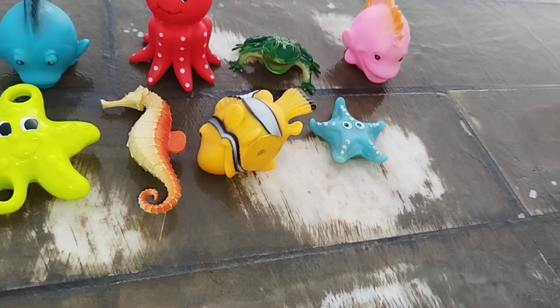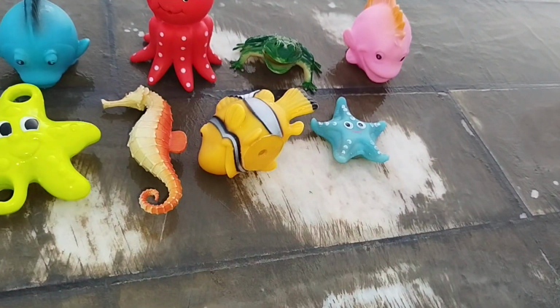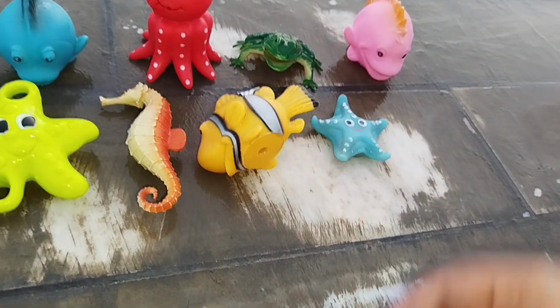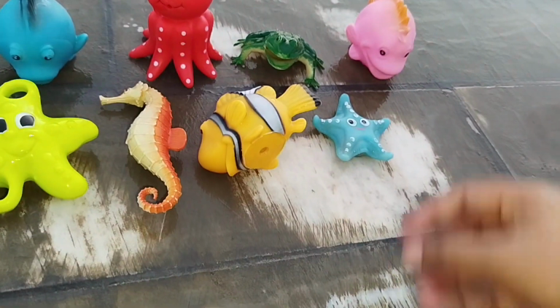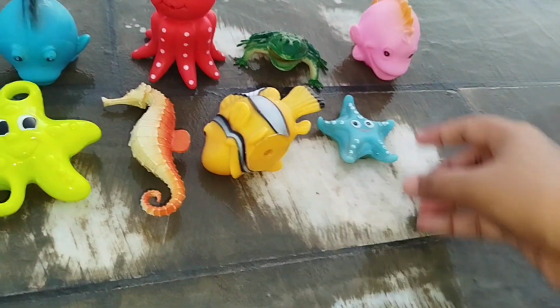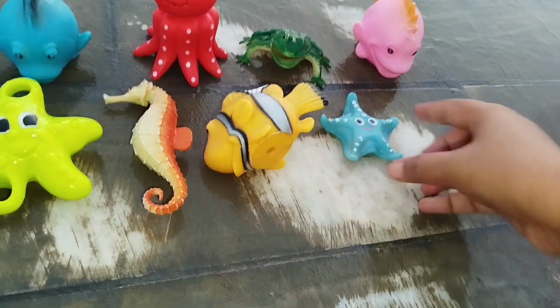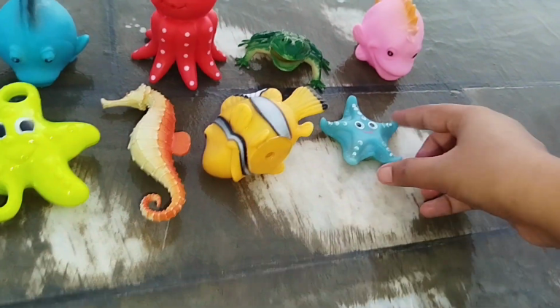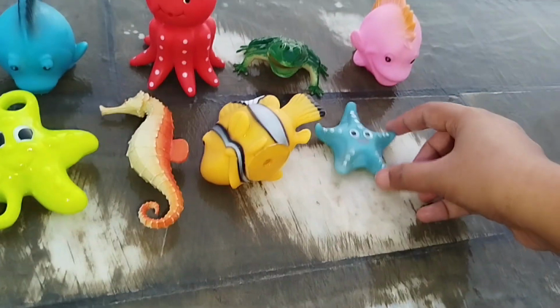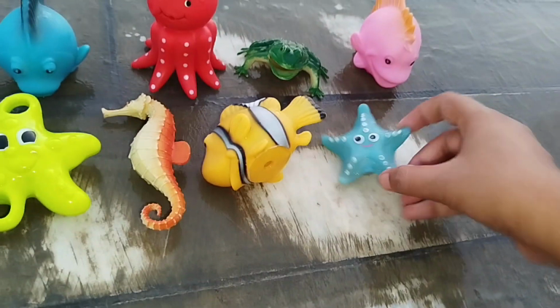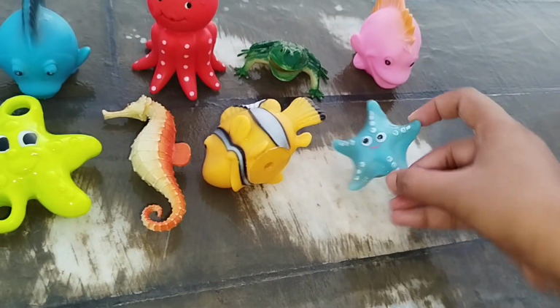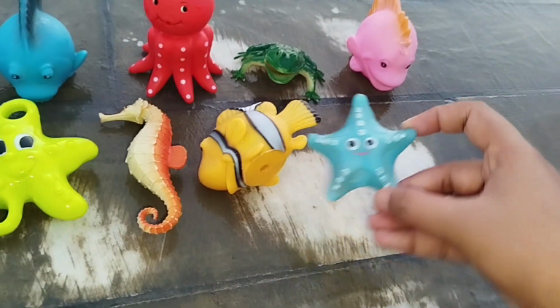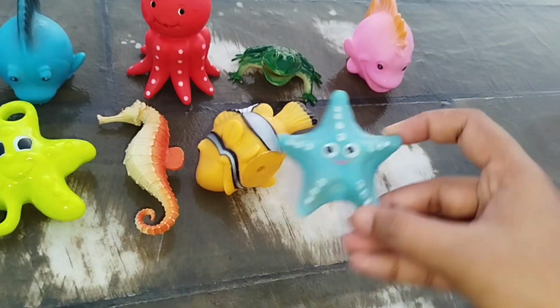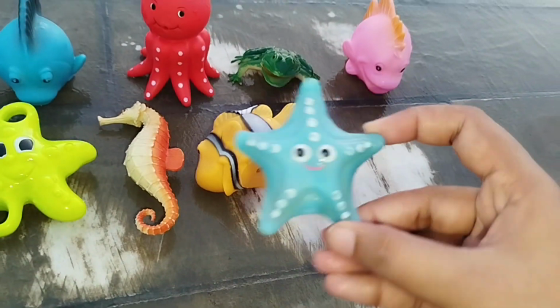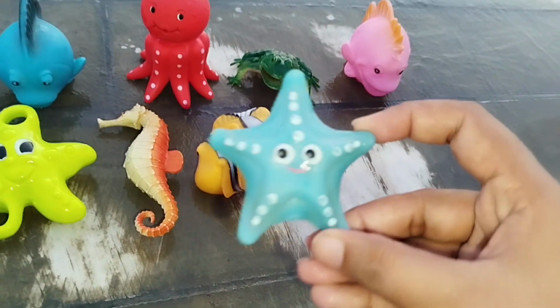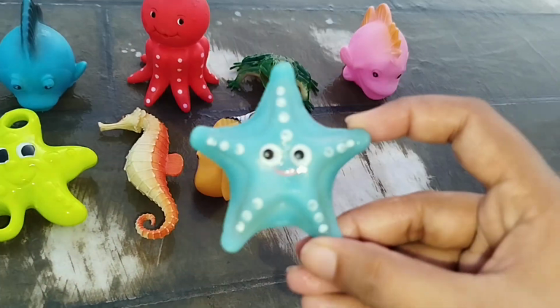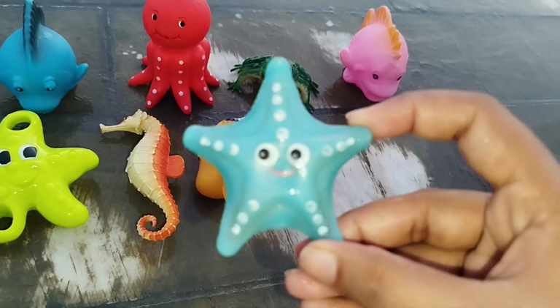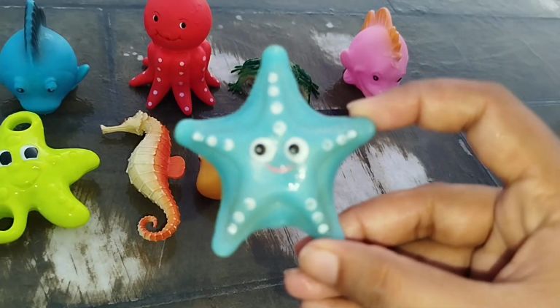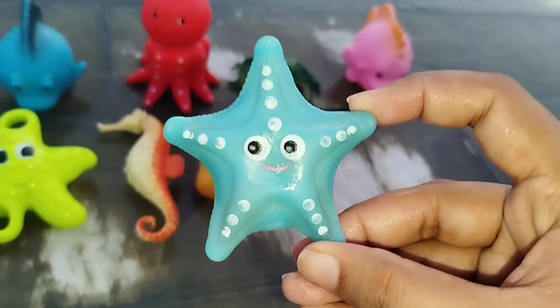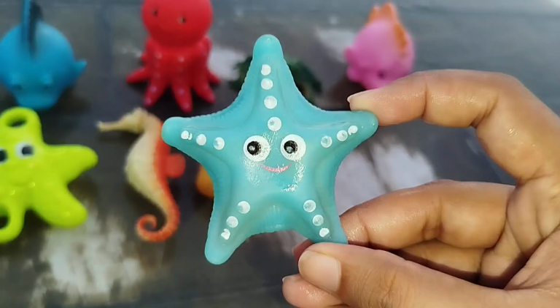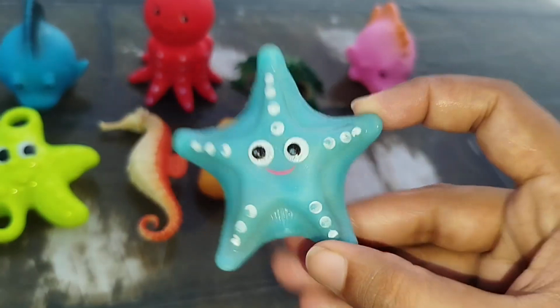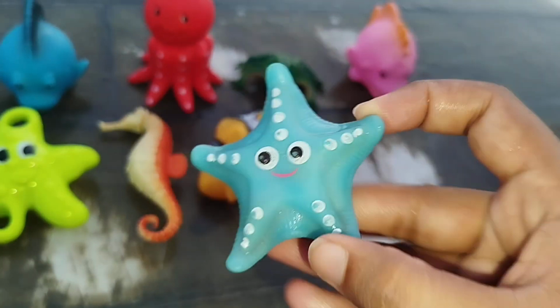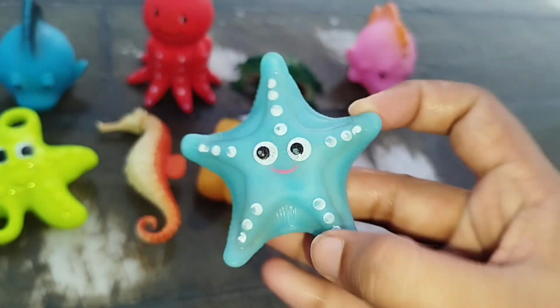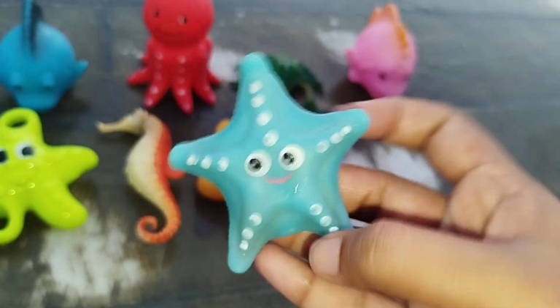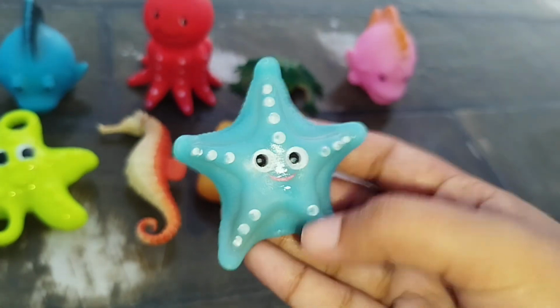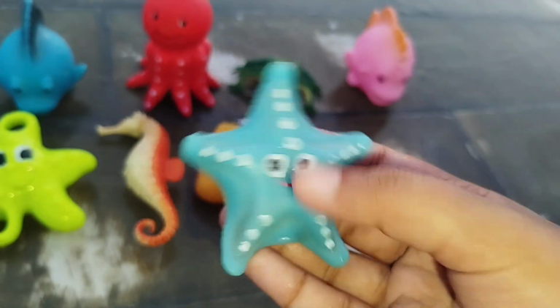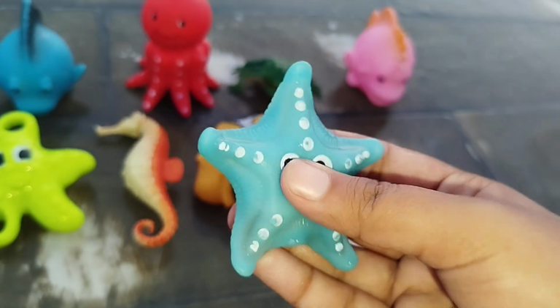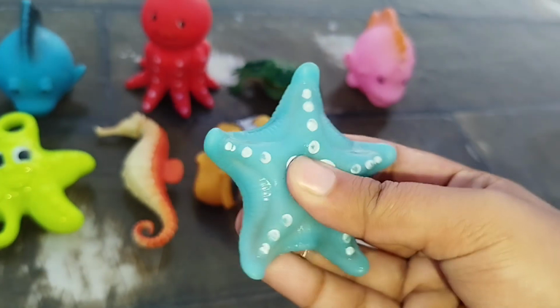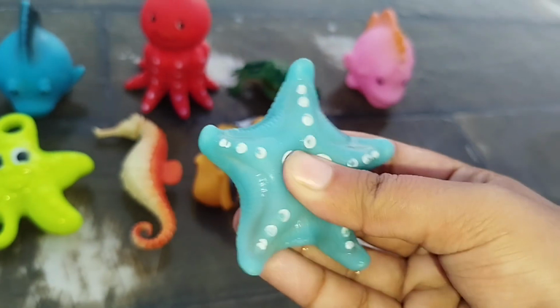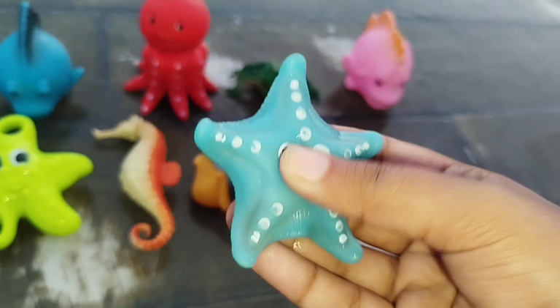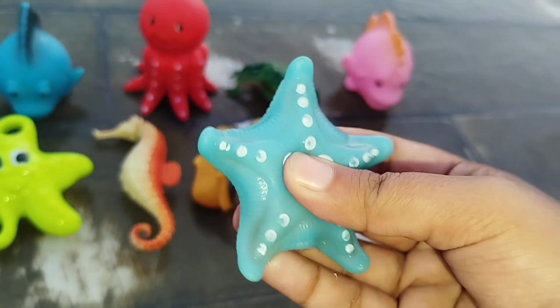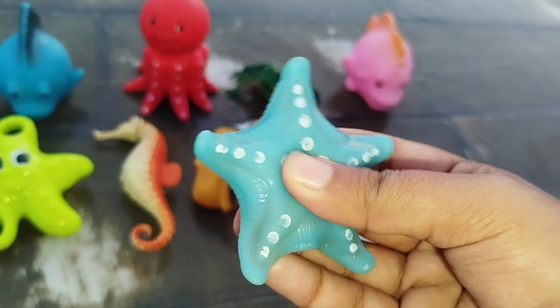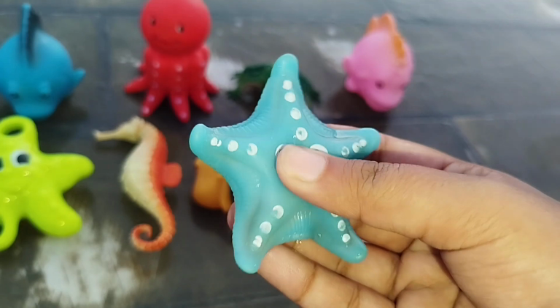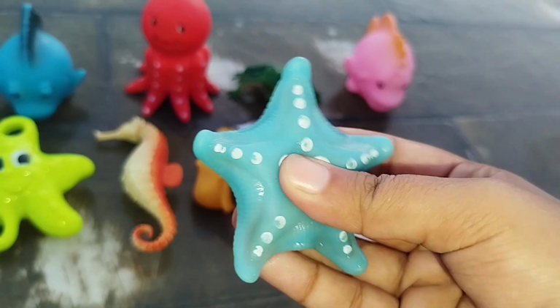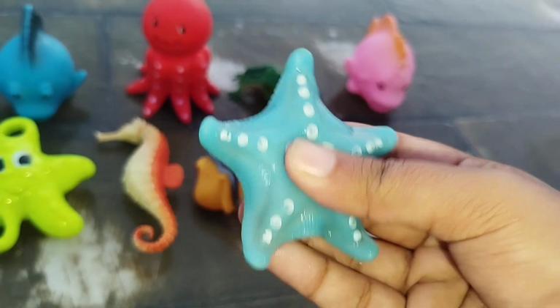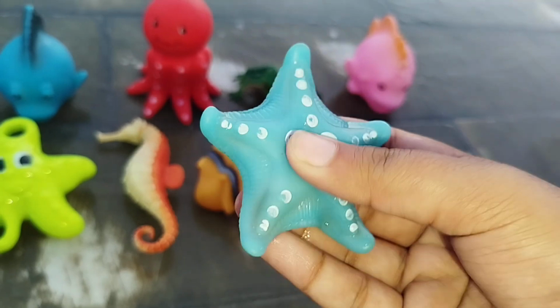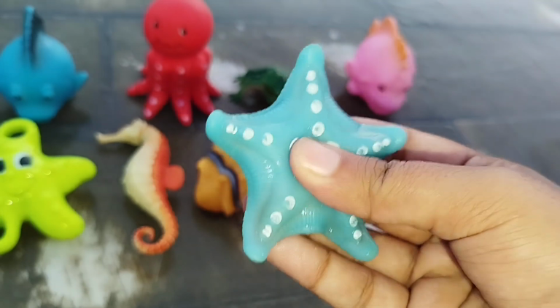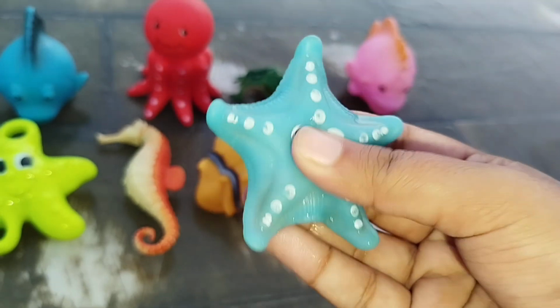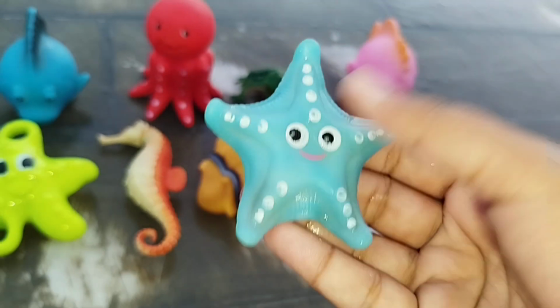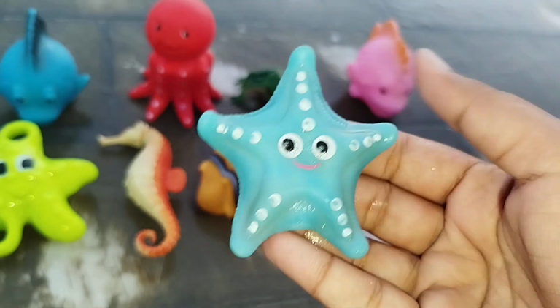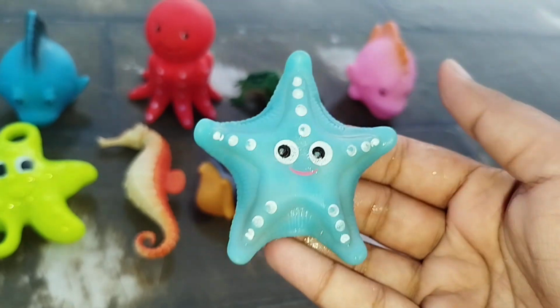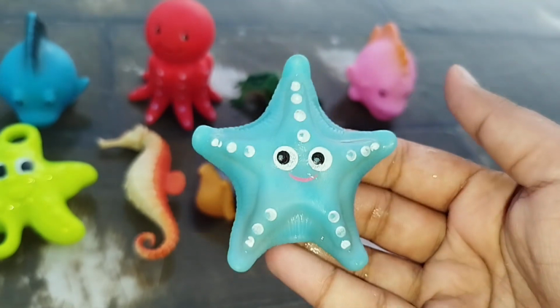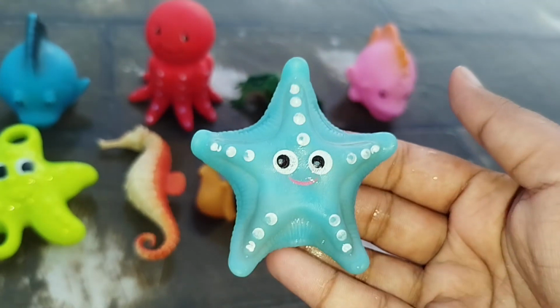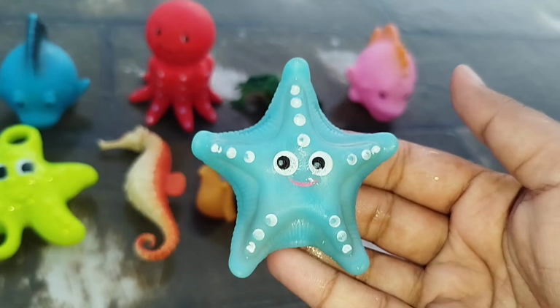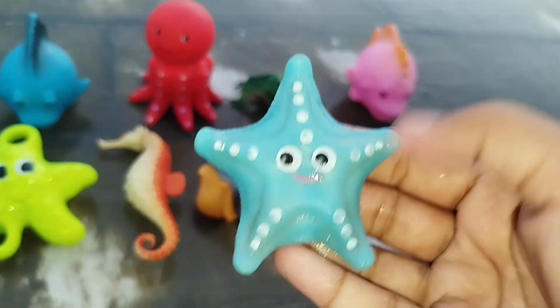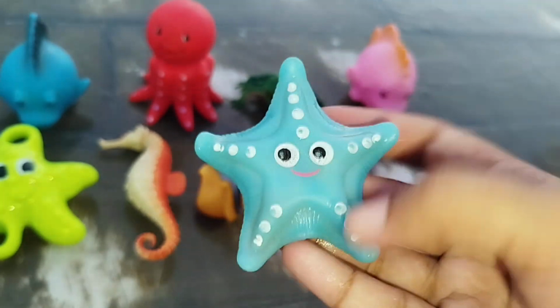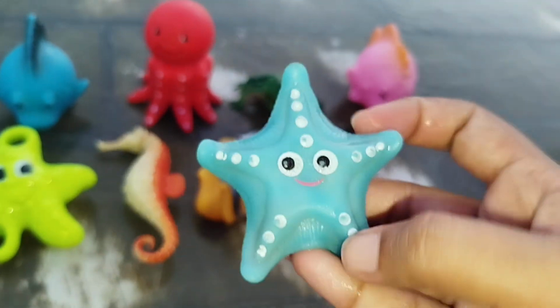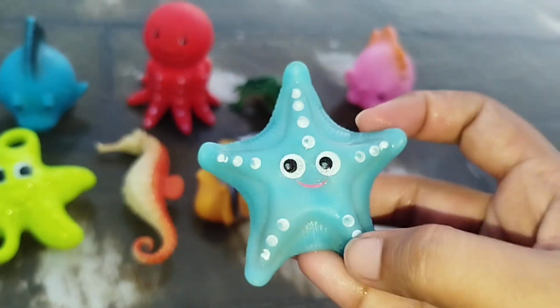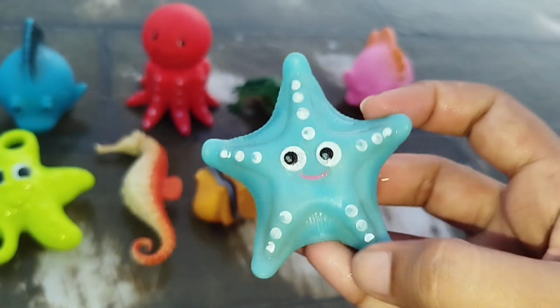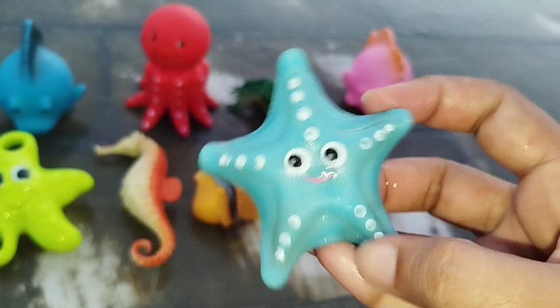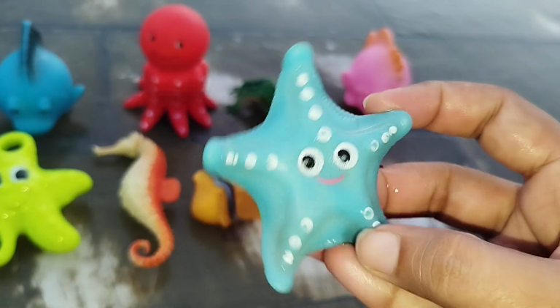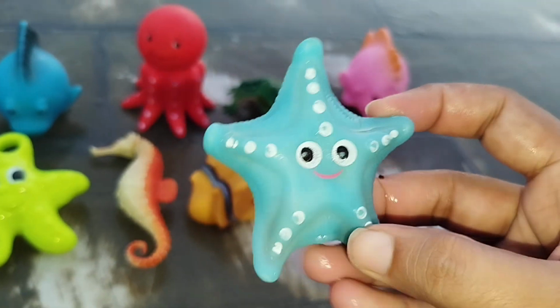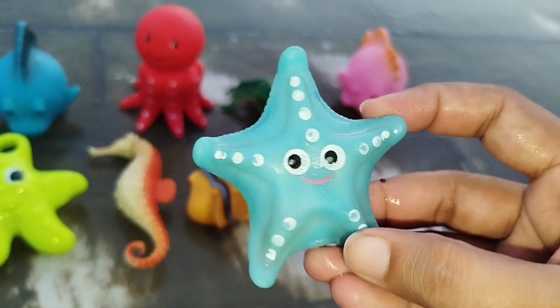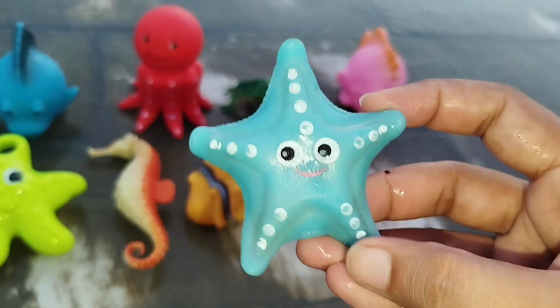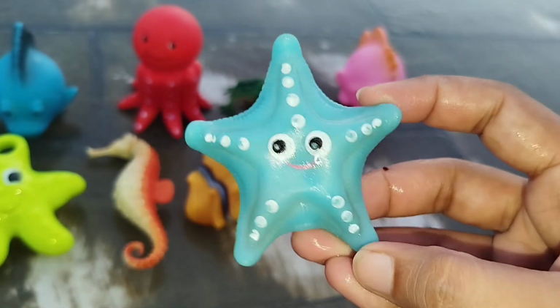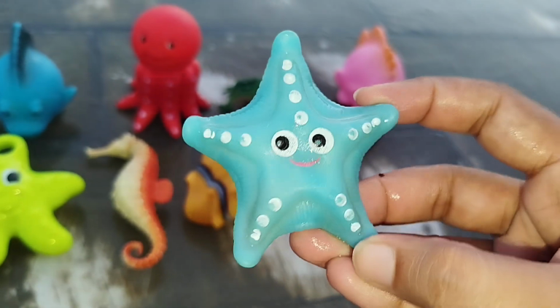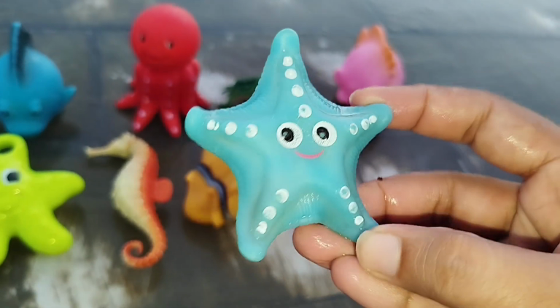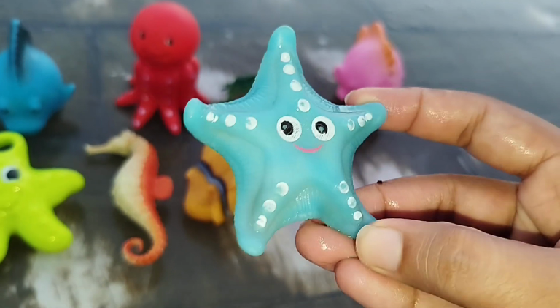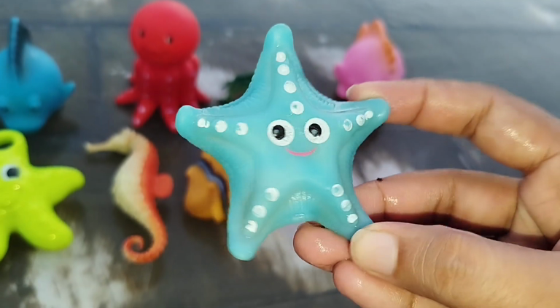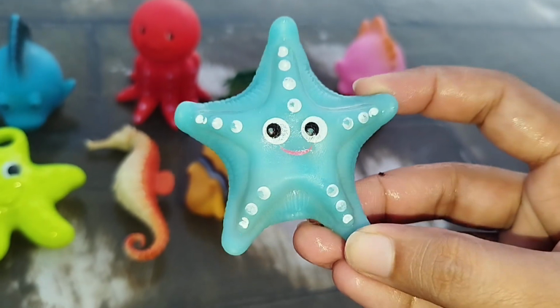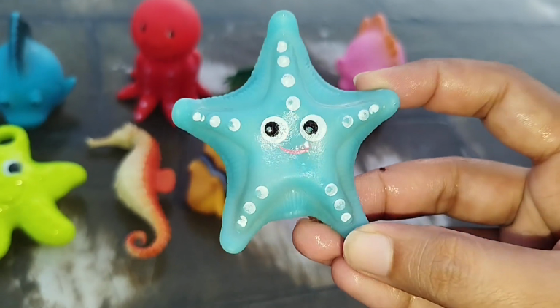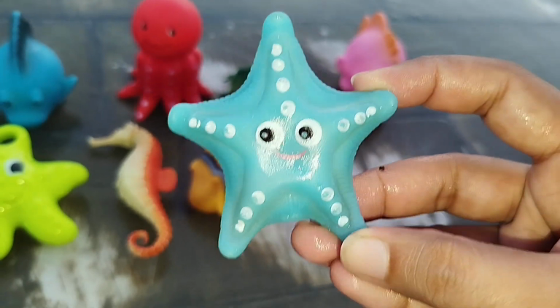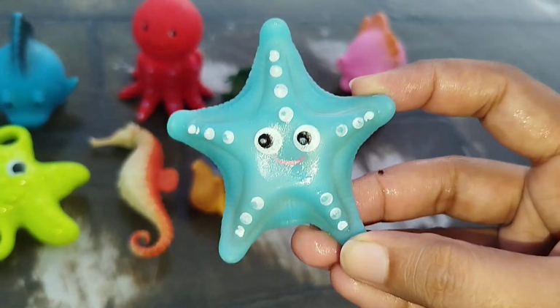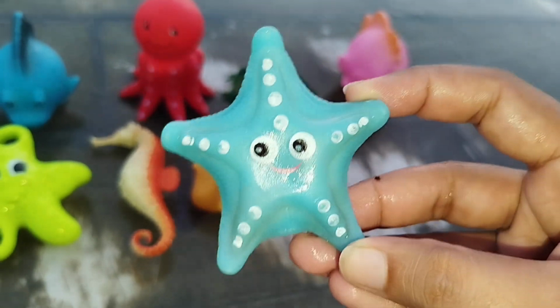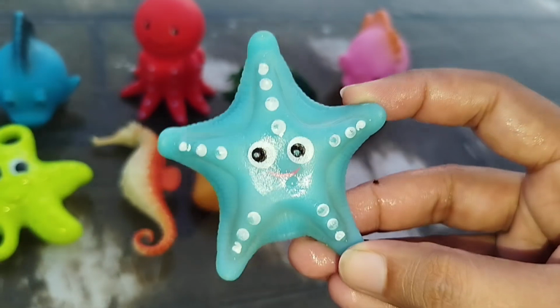The next one is a starfish. This is a starfish.